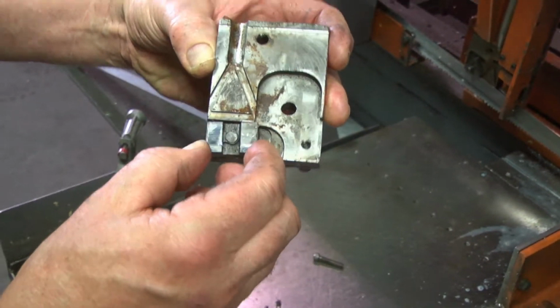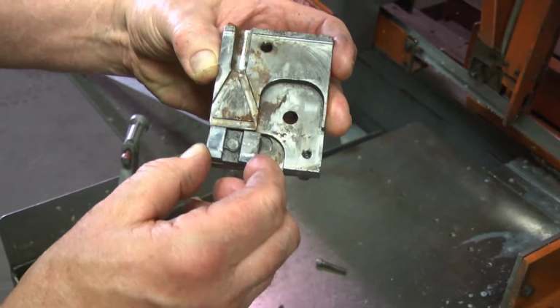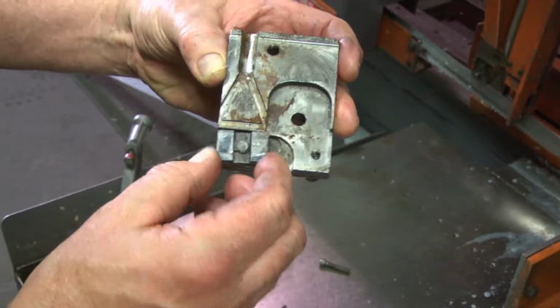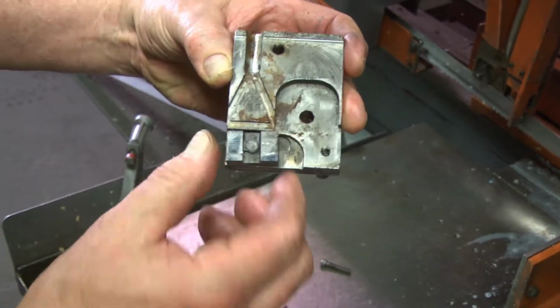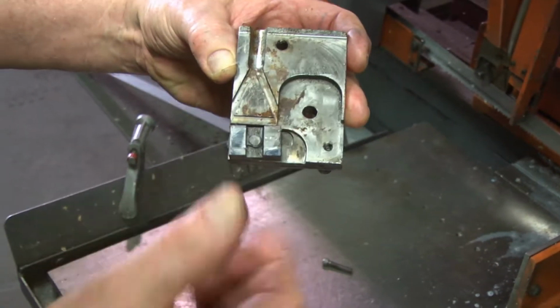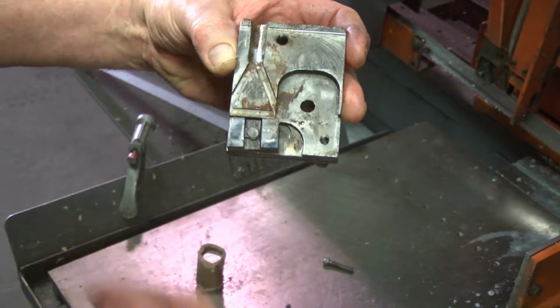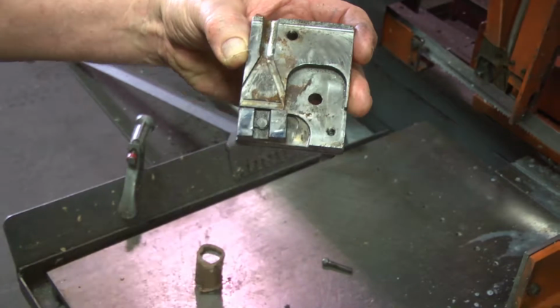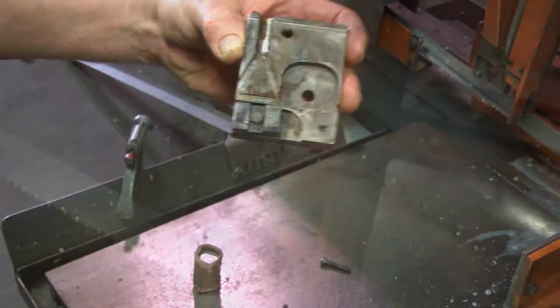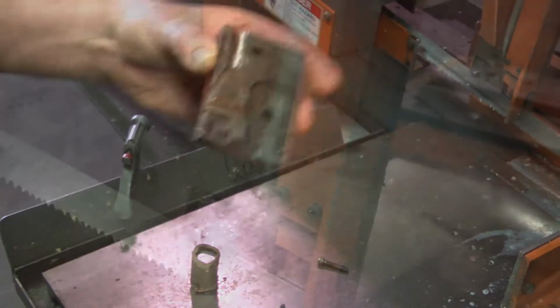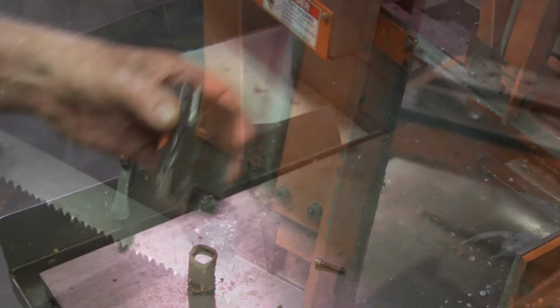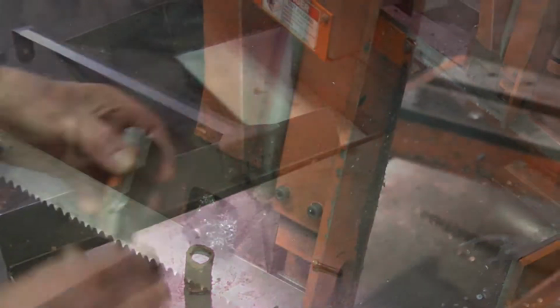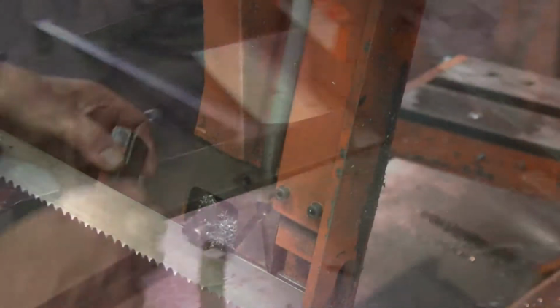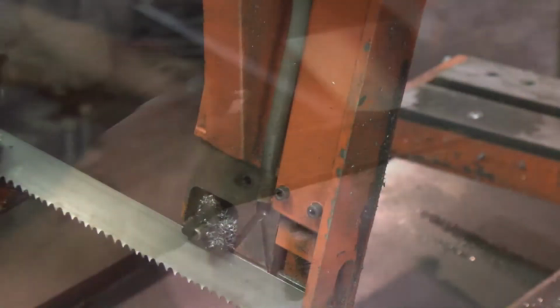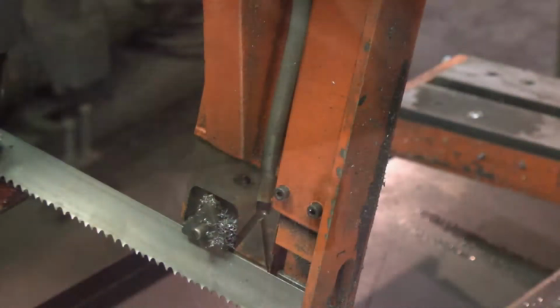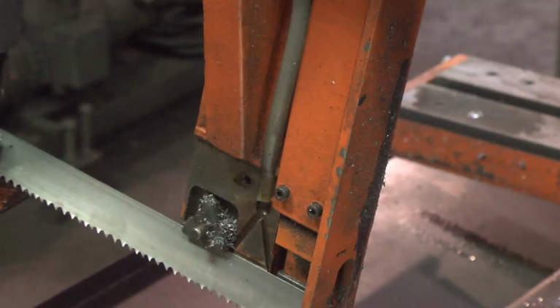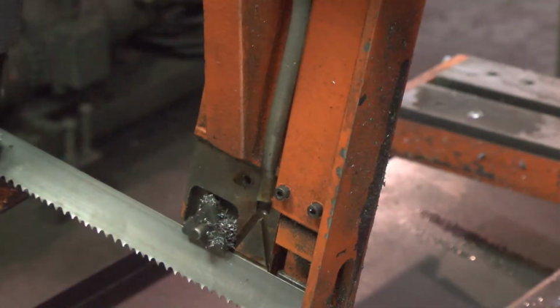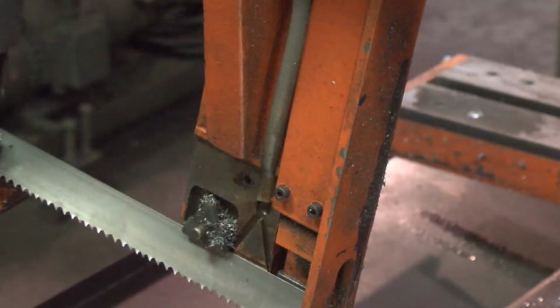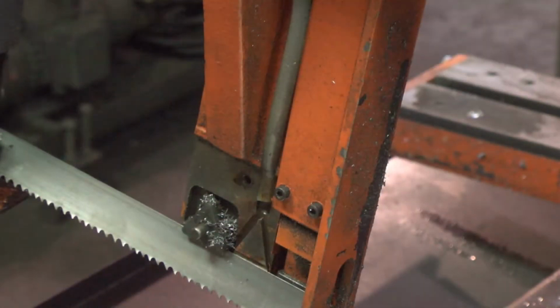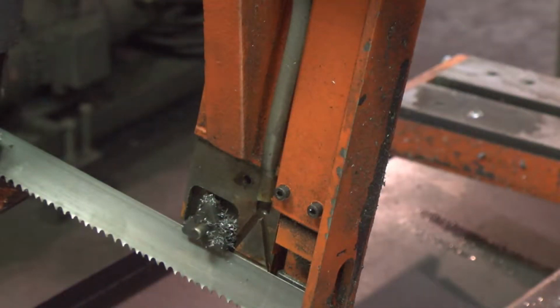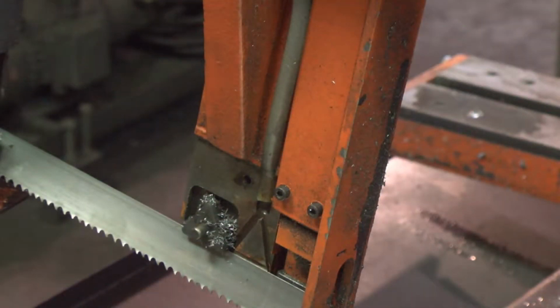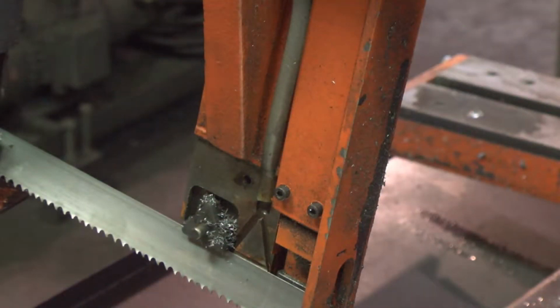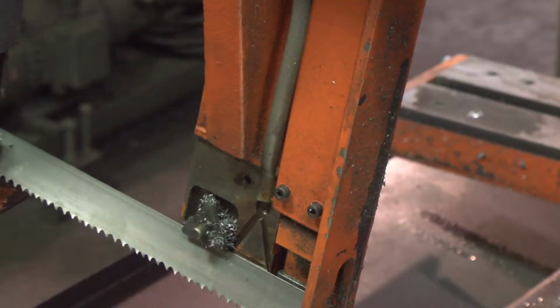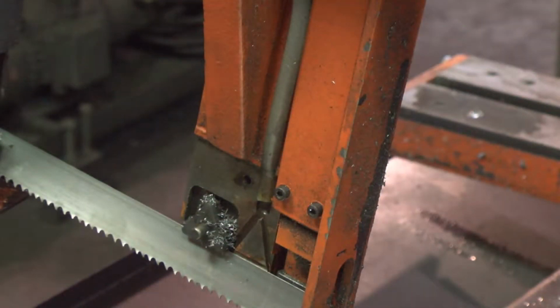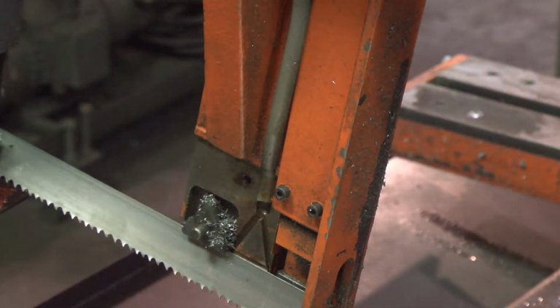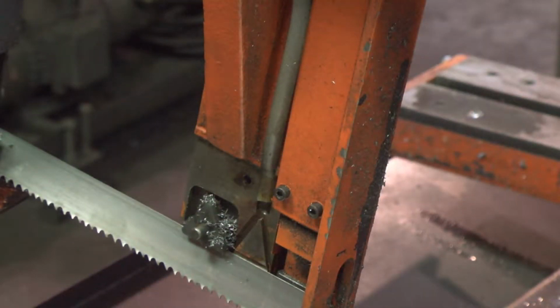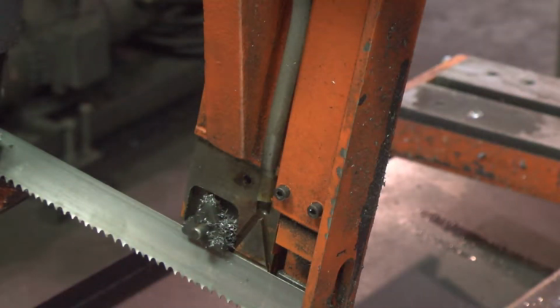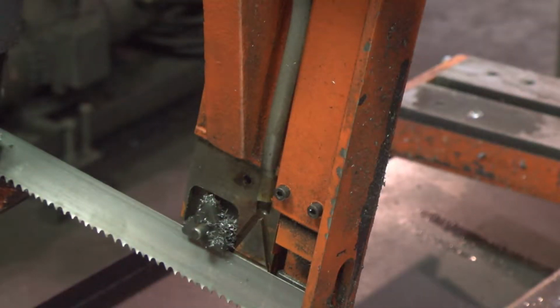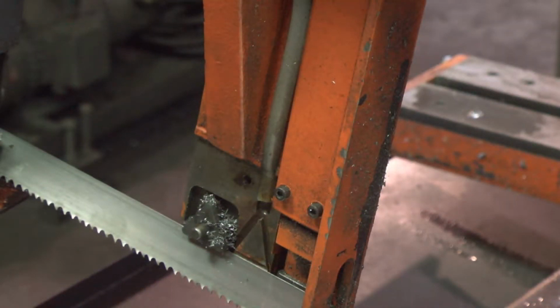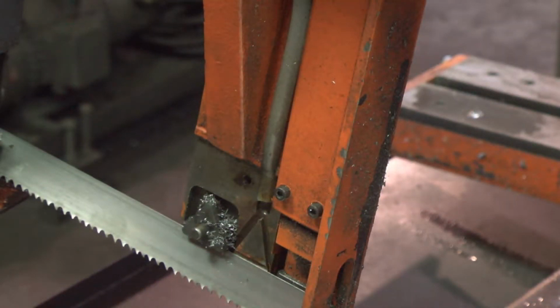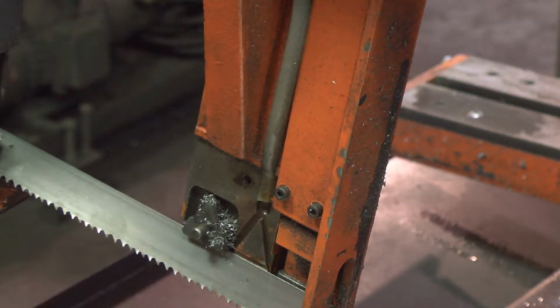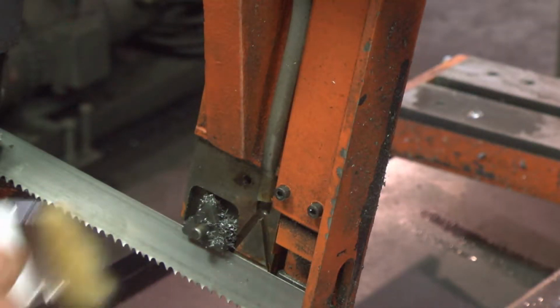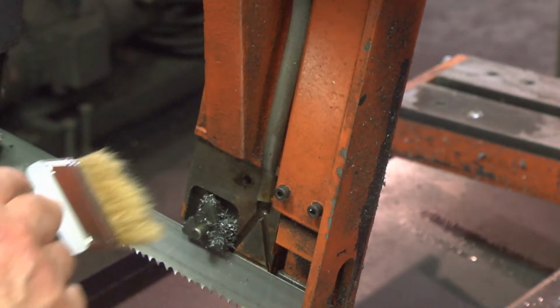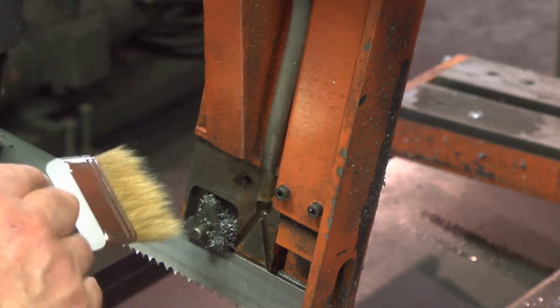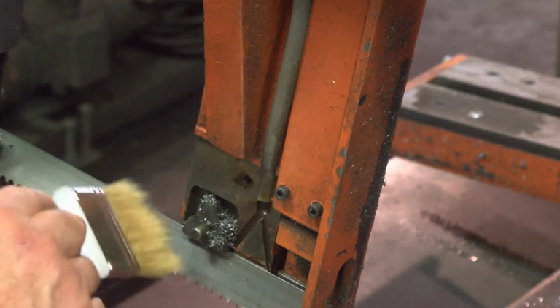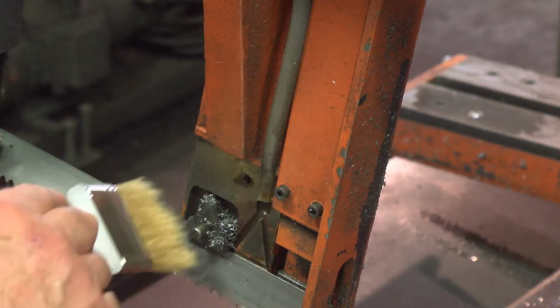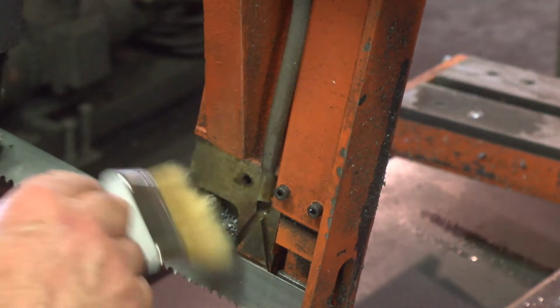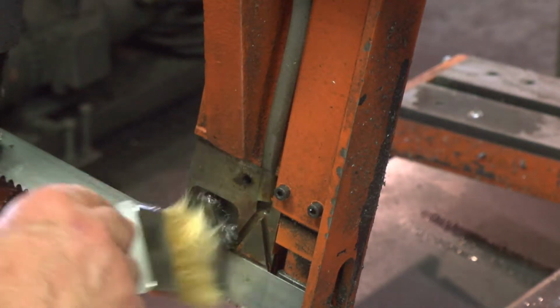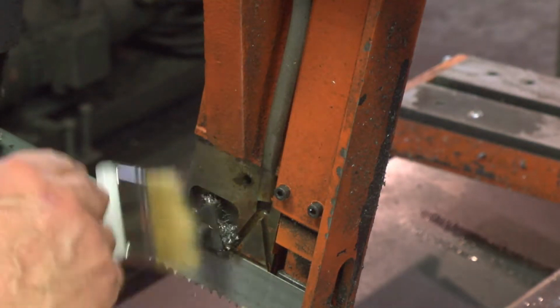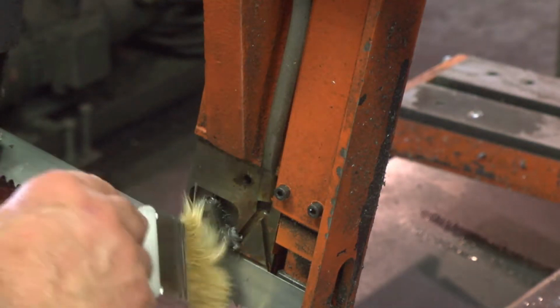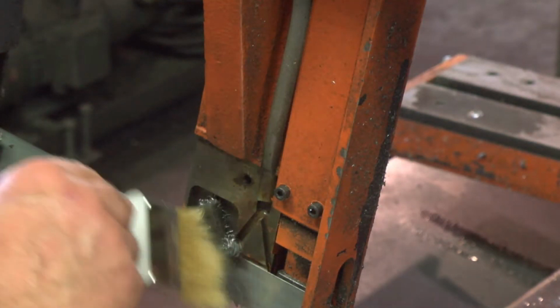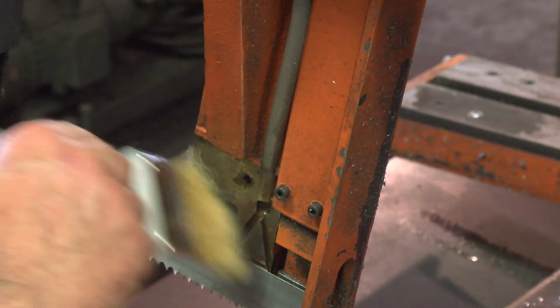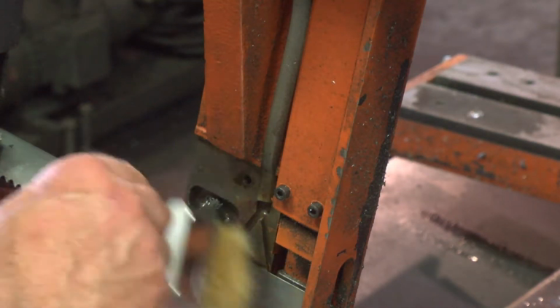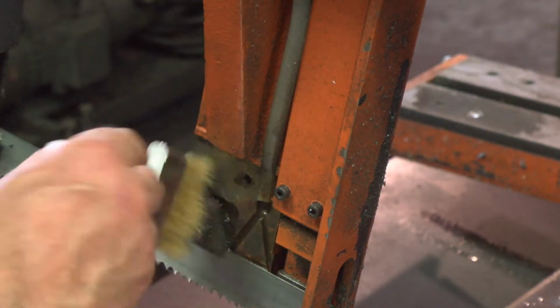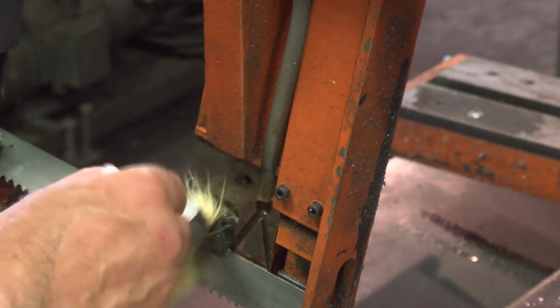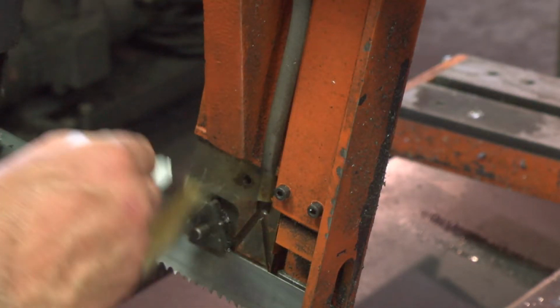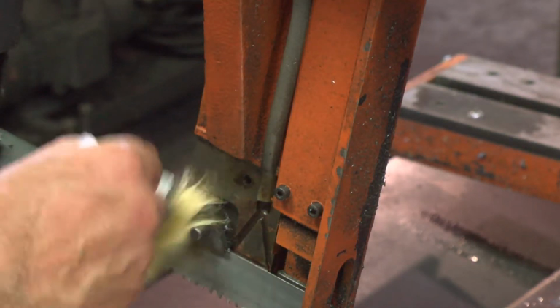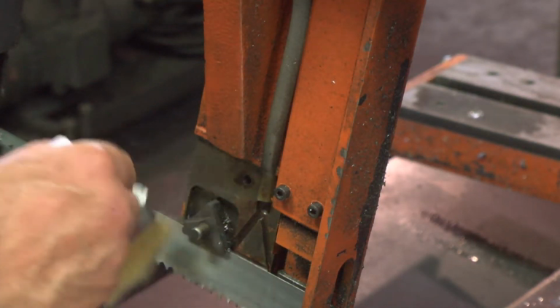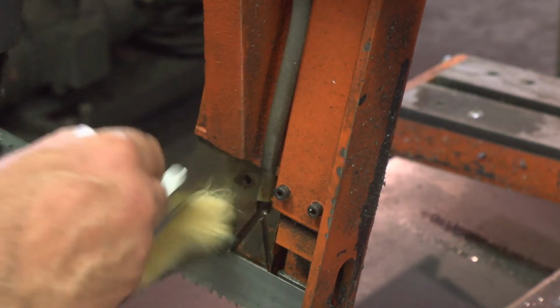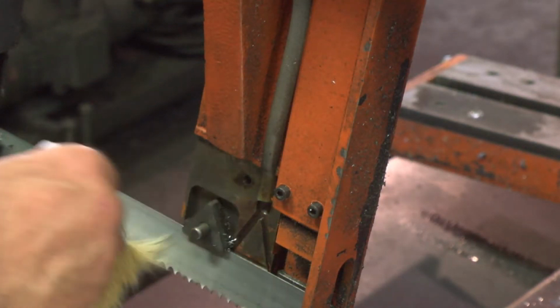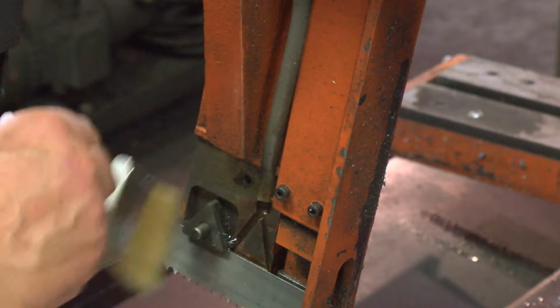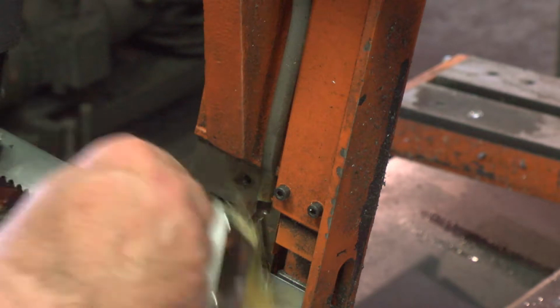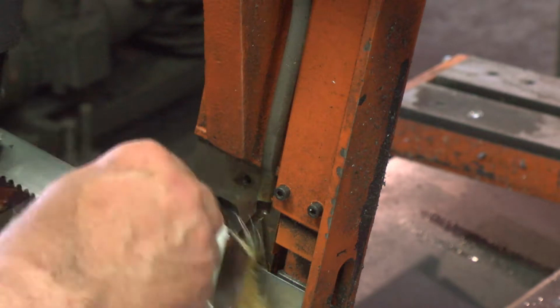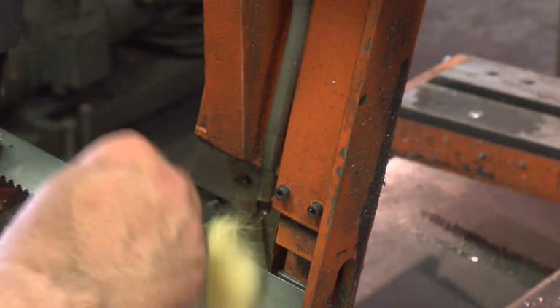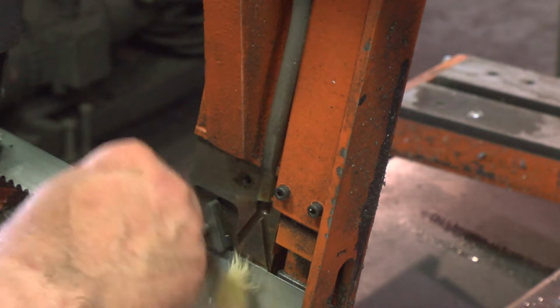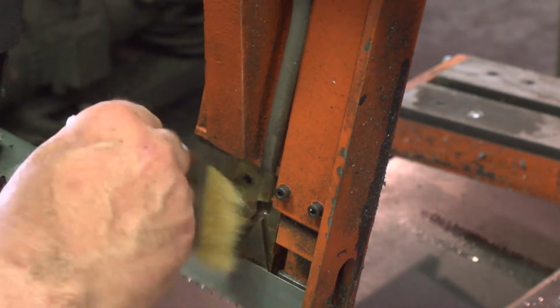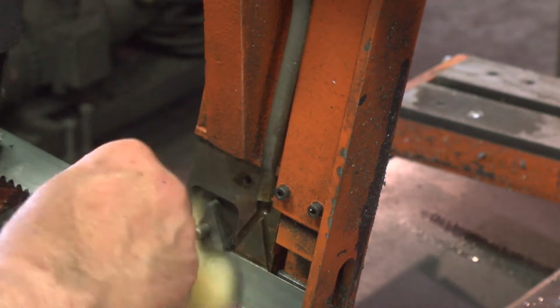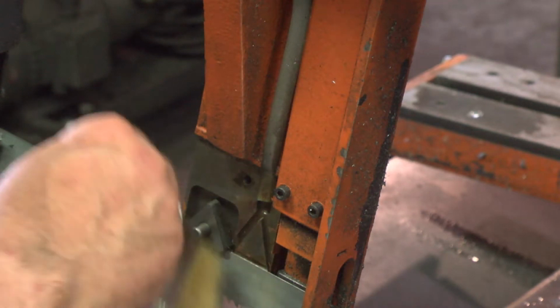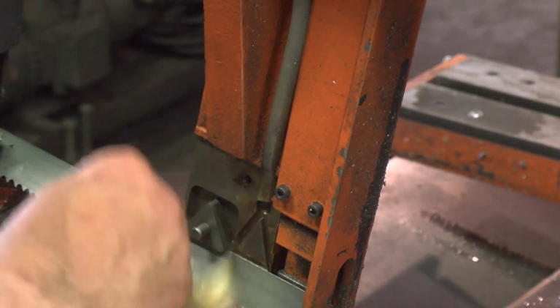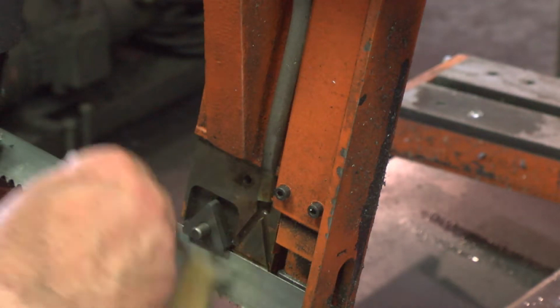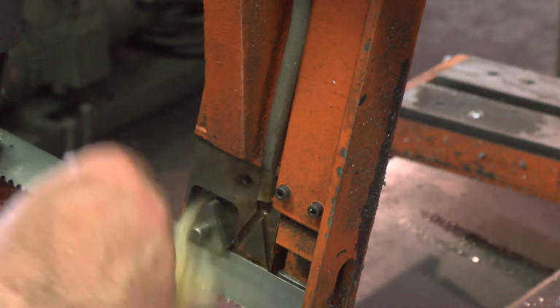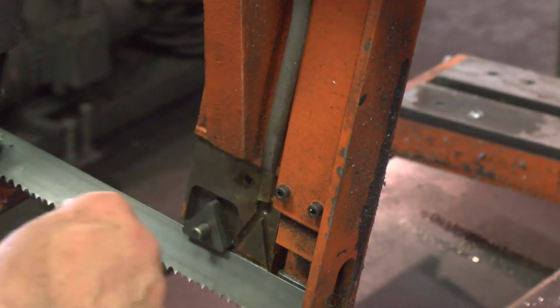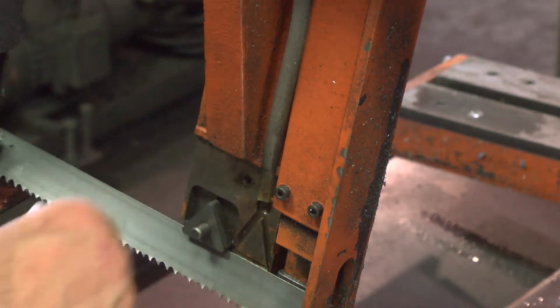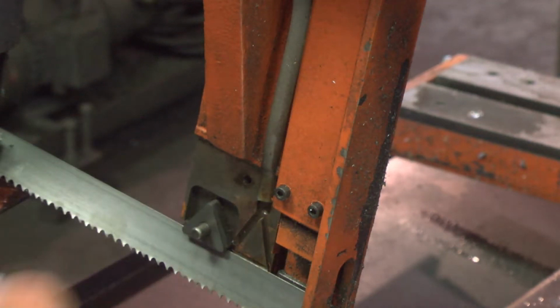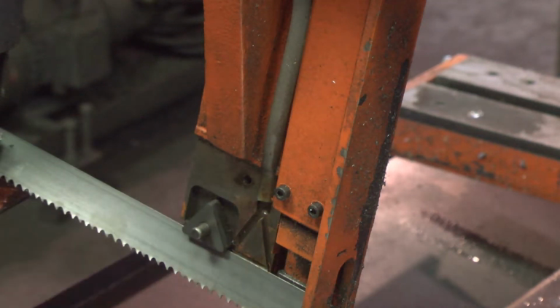Remove all chips that have collected in the blade guide area and verify that the blade guide mounted on the guide cap is free-floating.